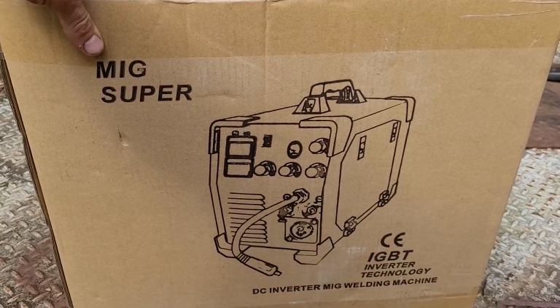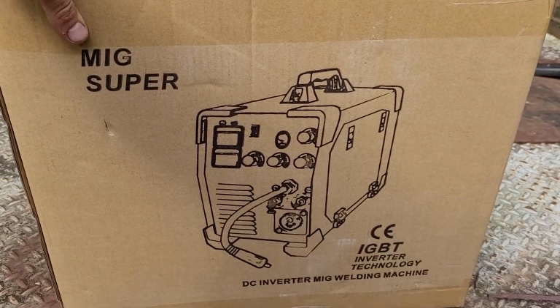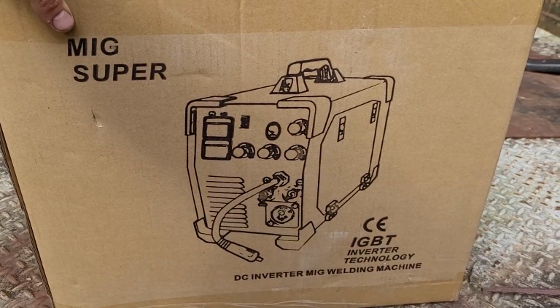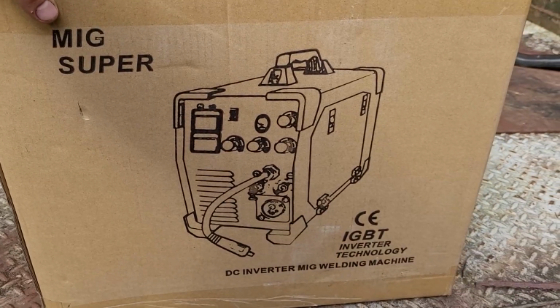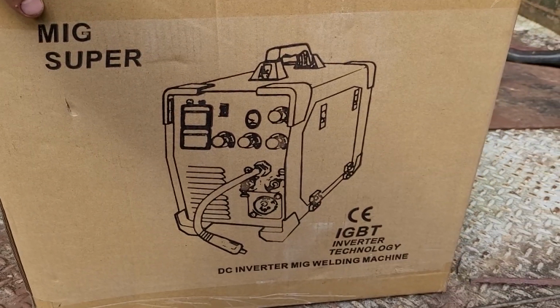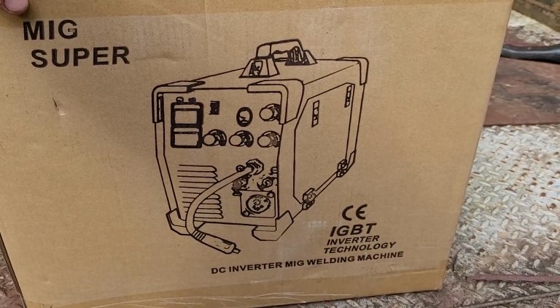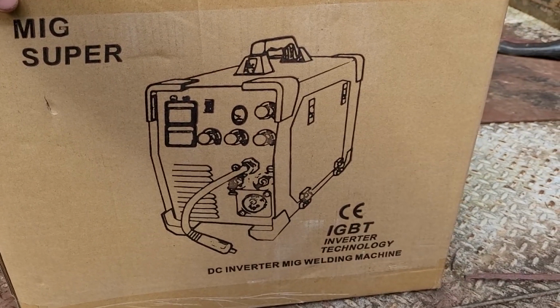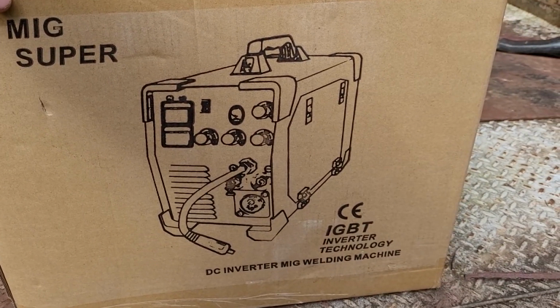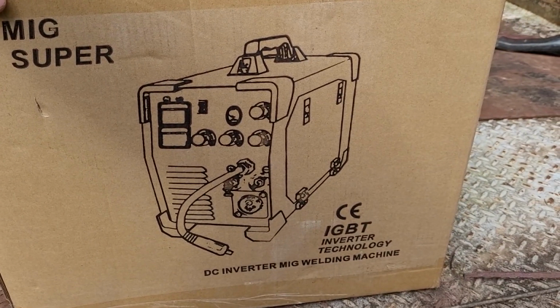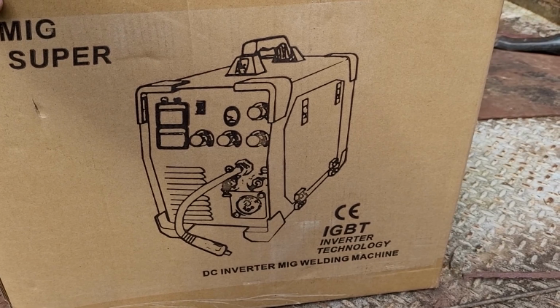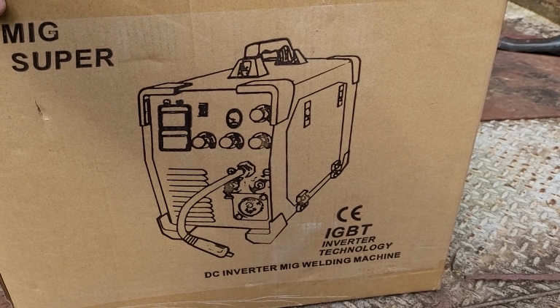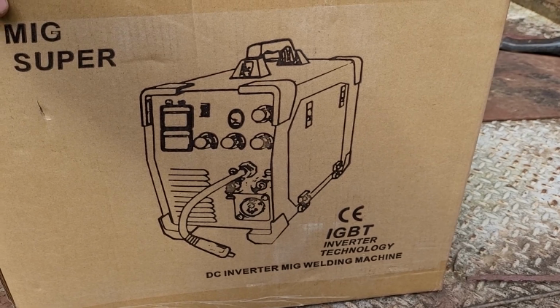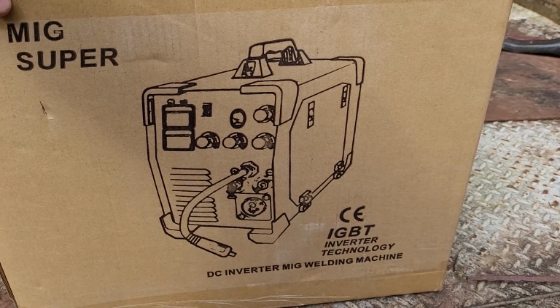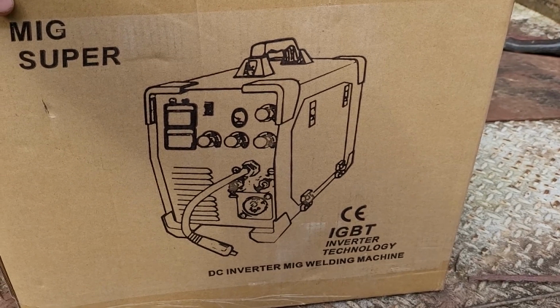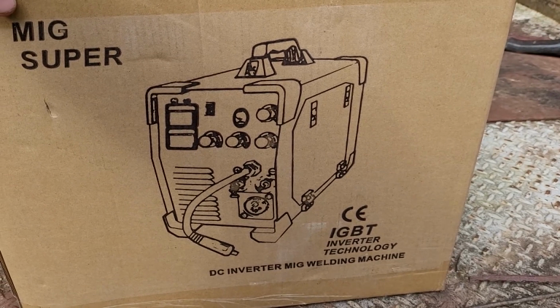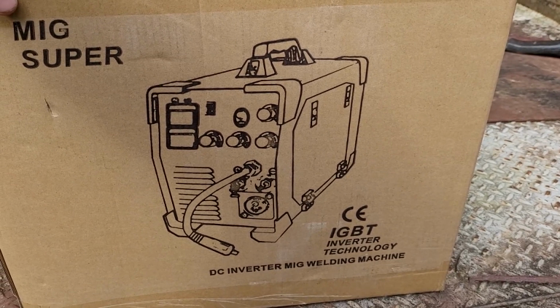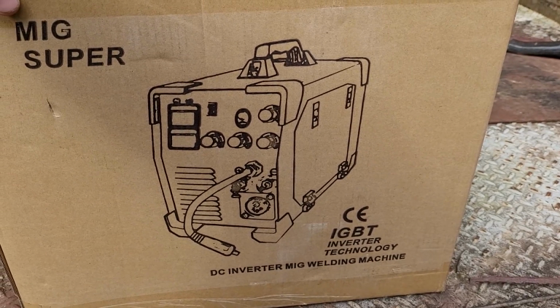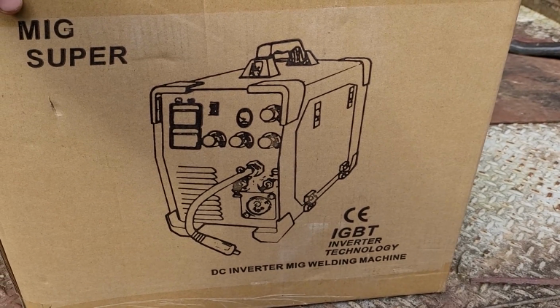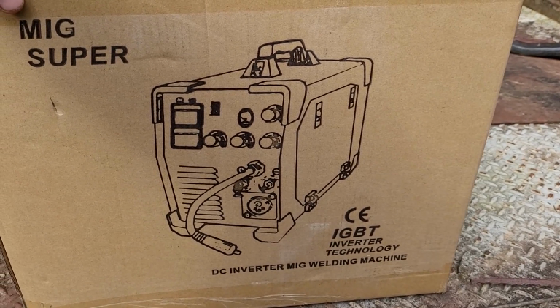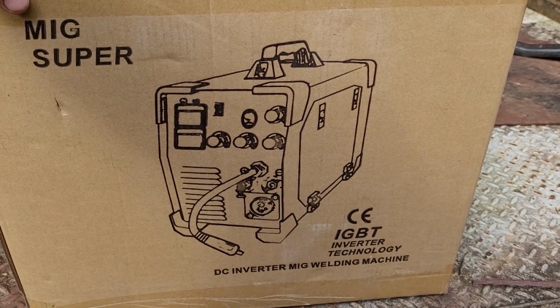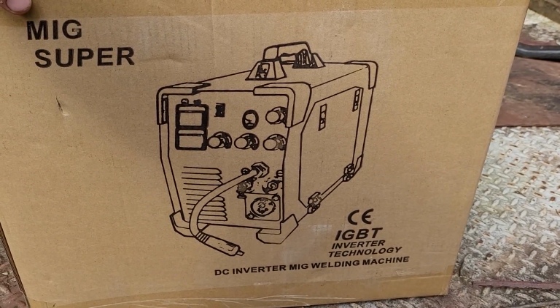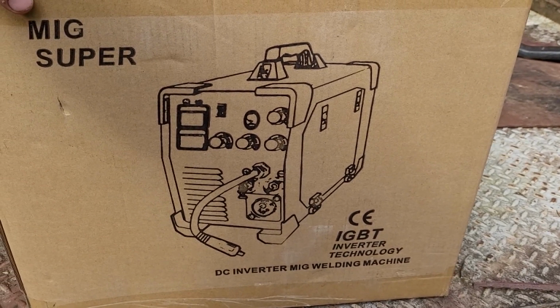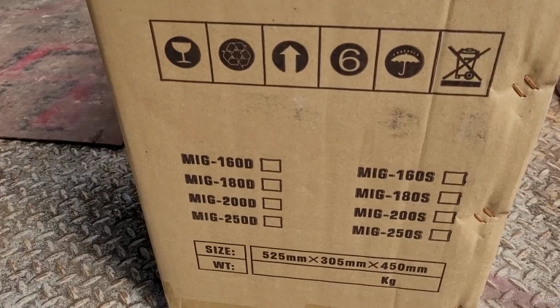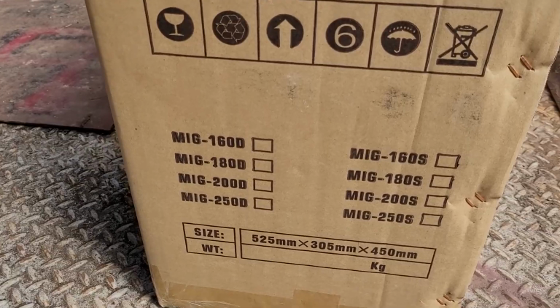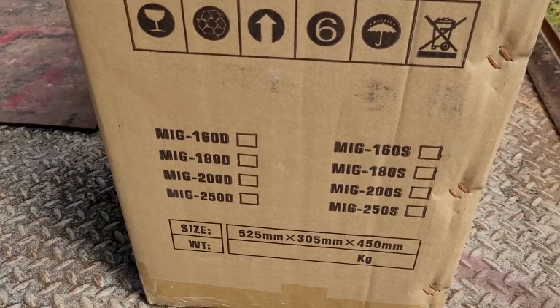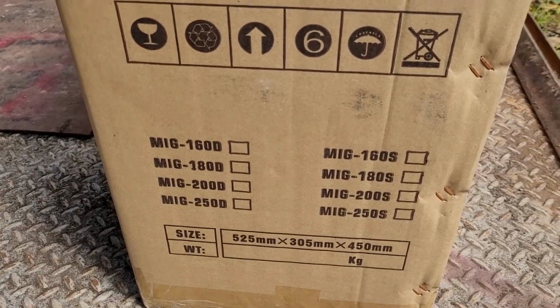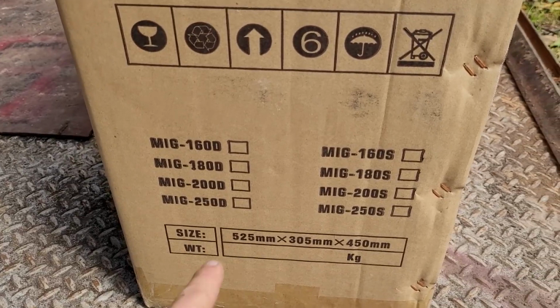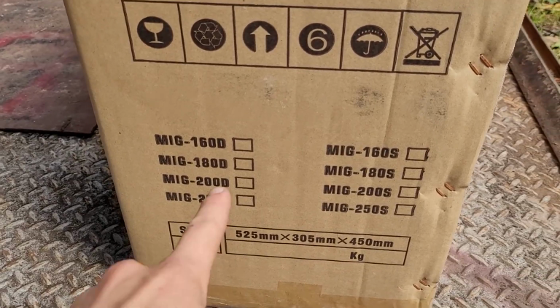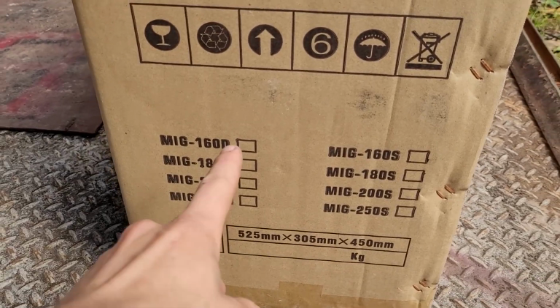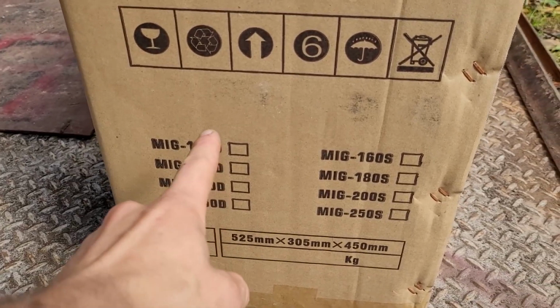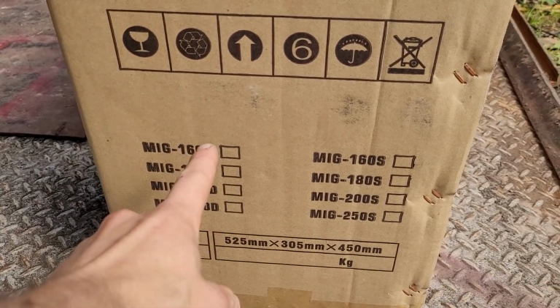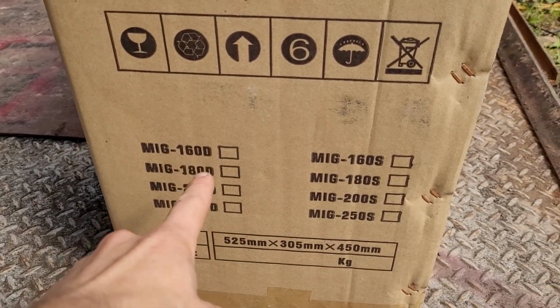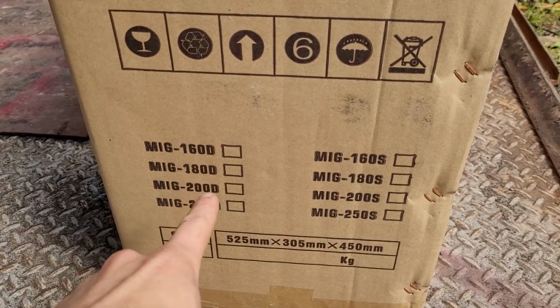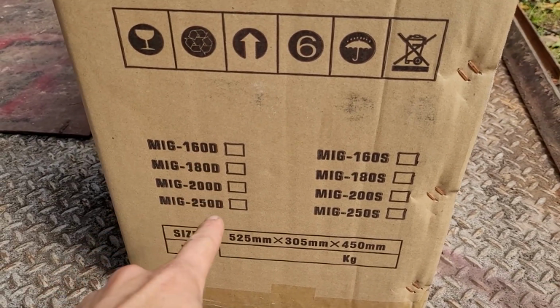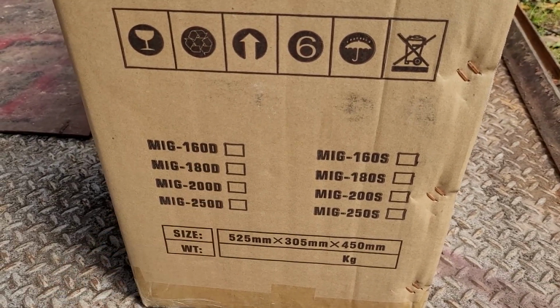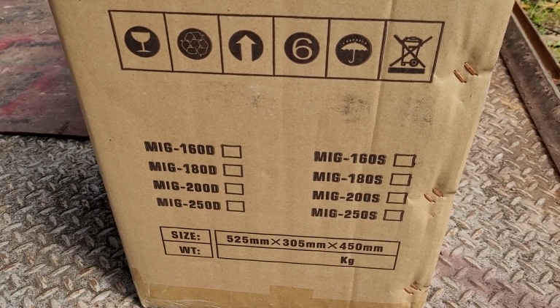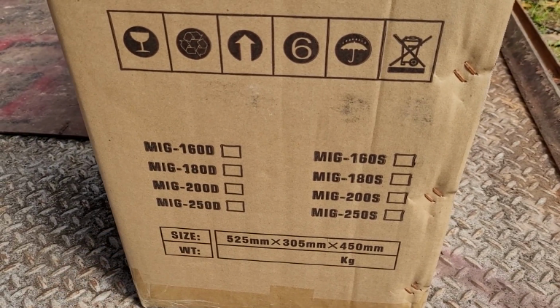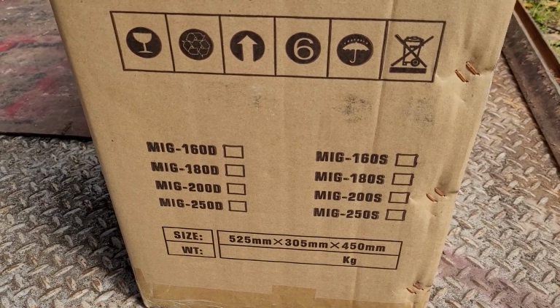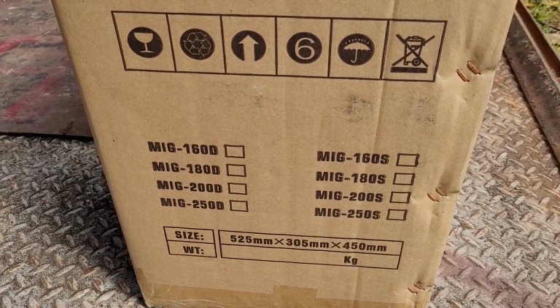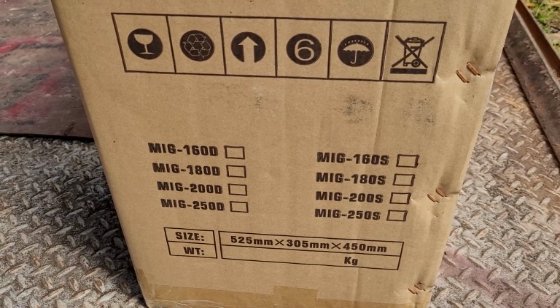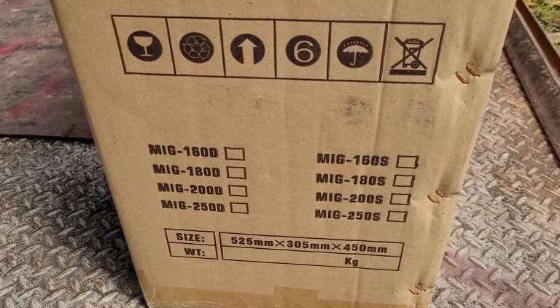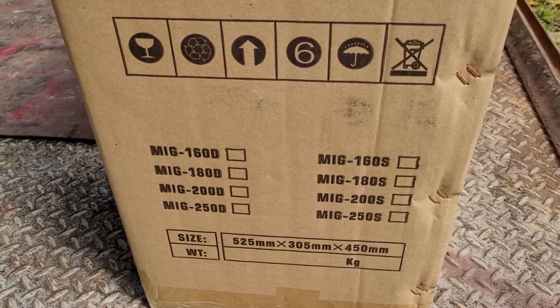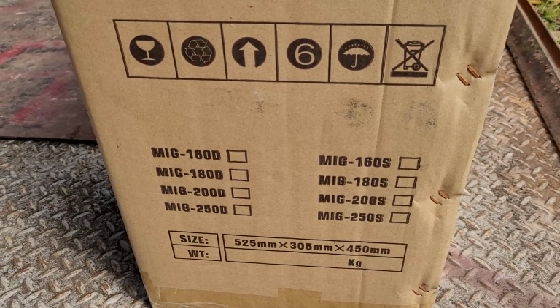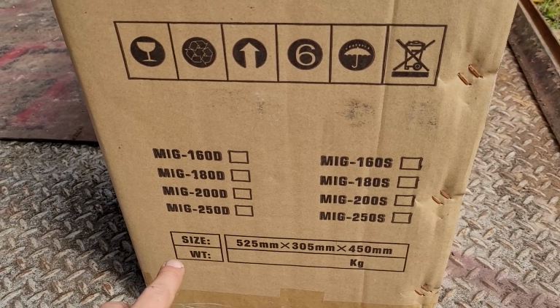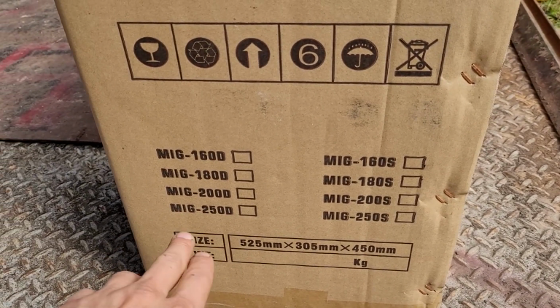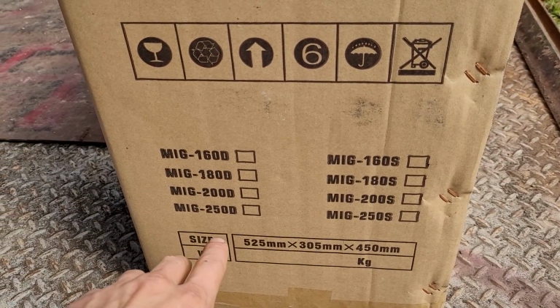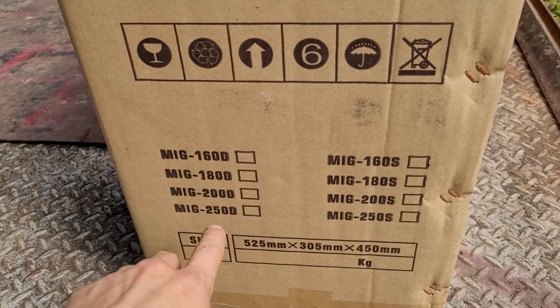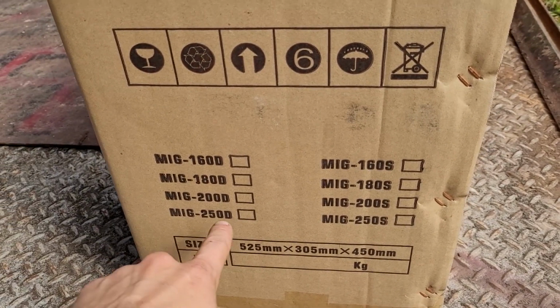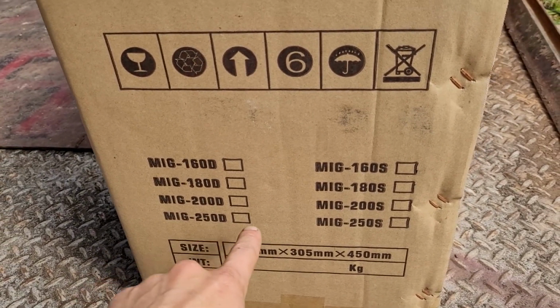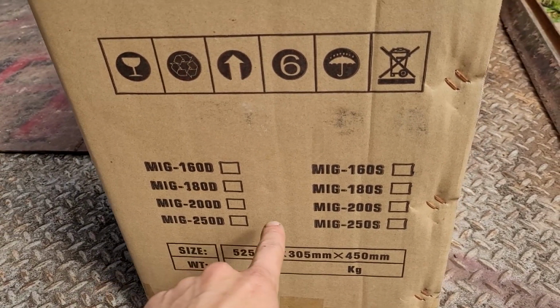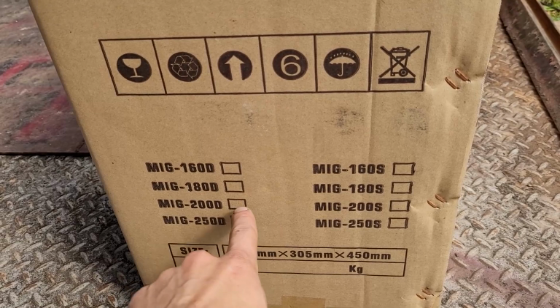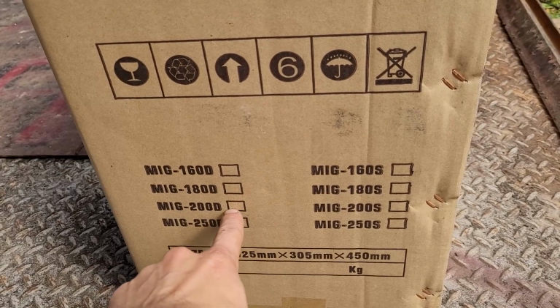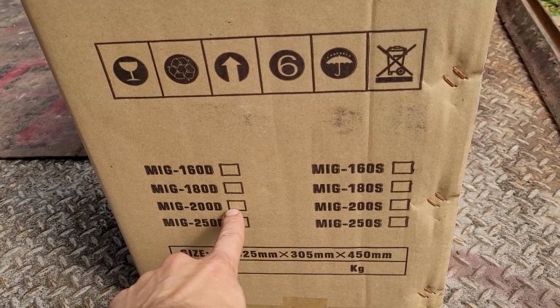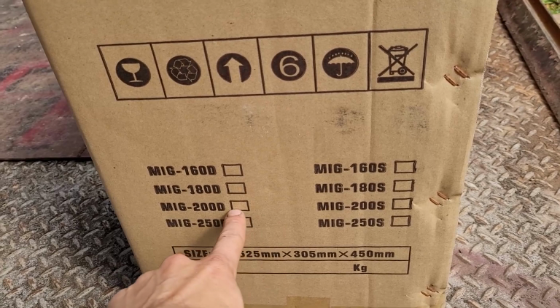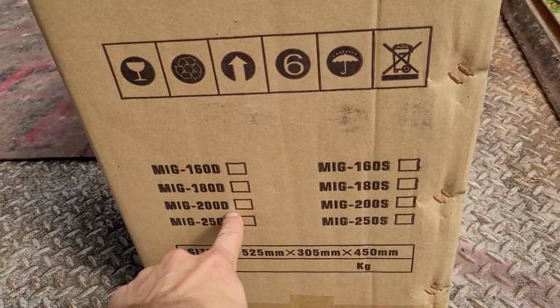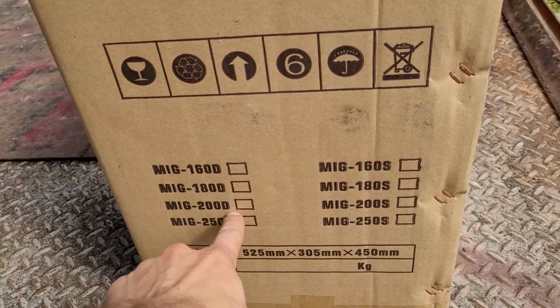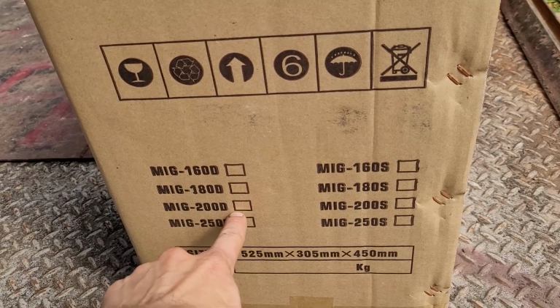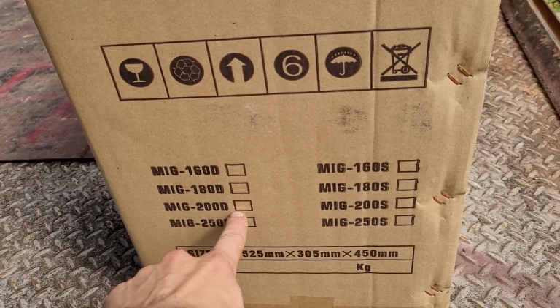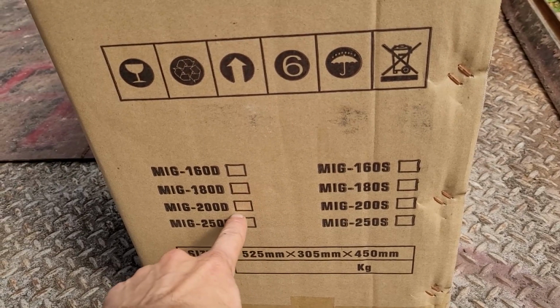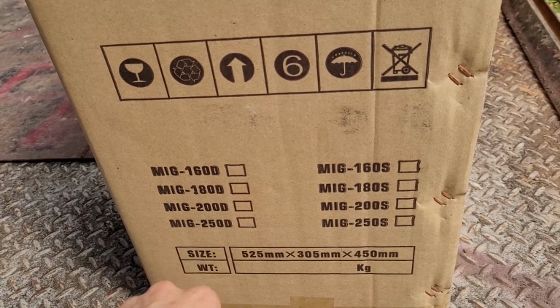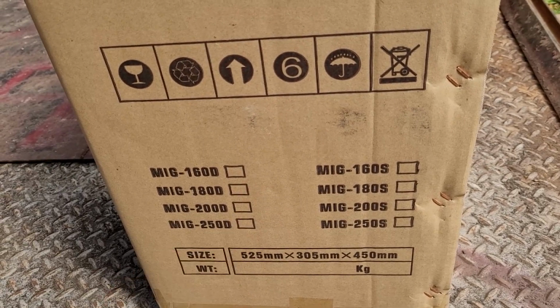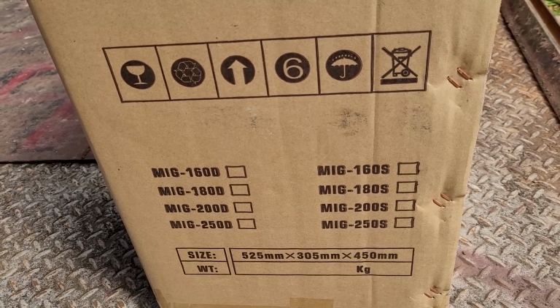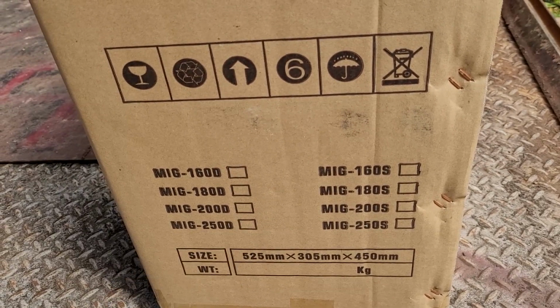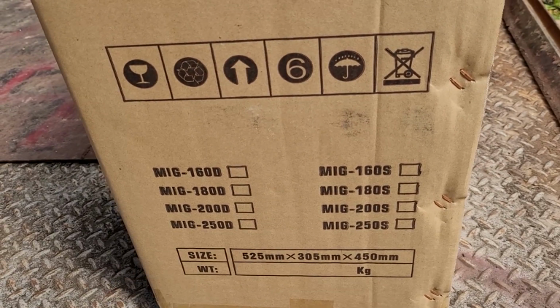SuperMIG IGBT inverter technology. You can see they had a bunch of different models here. This one is the MIG 200D.